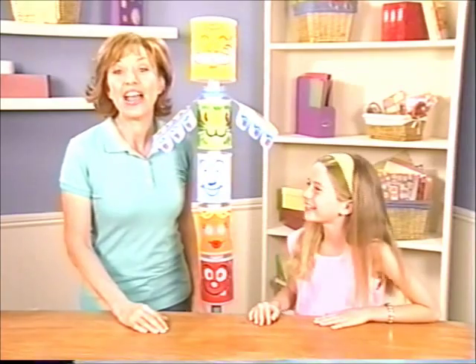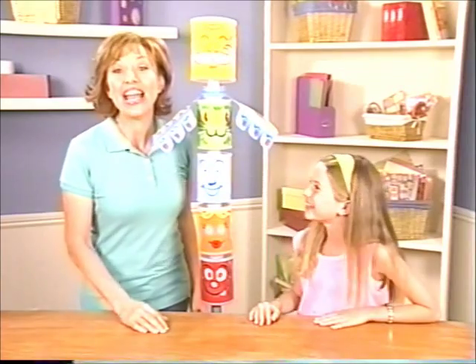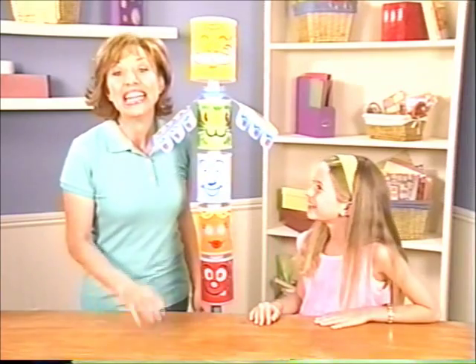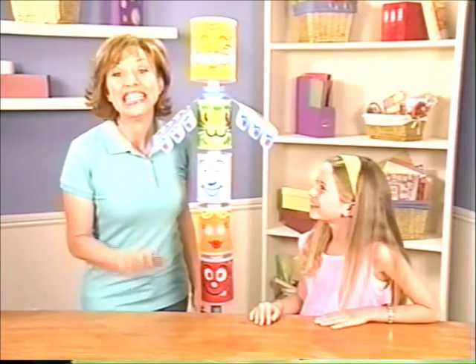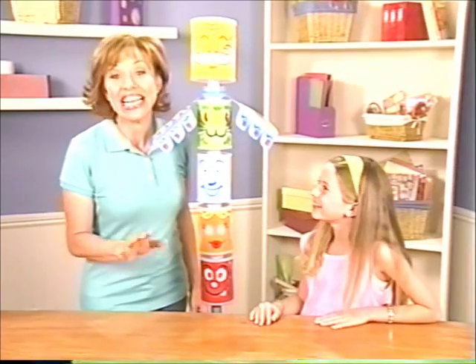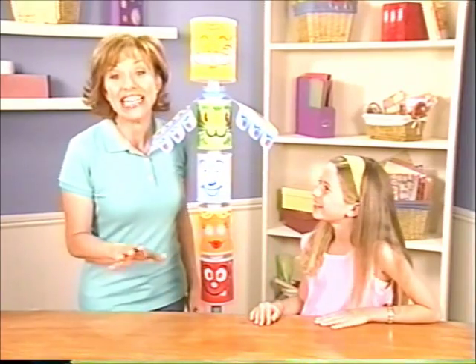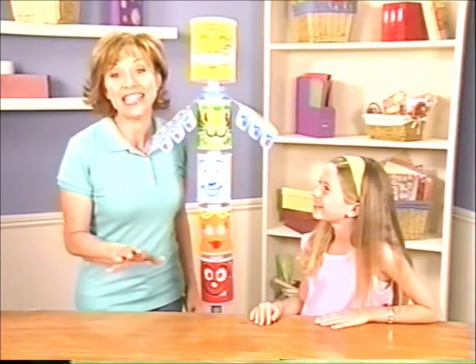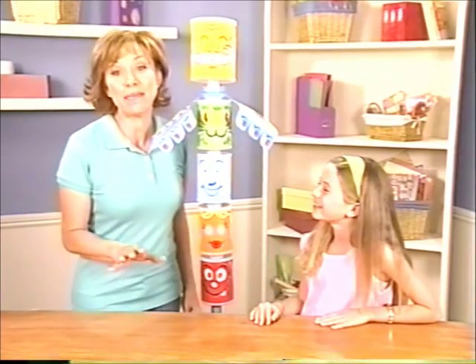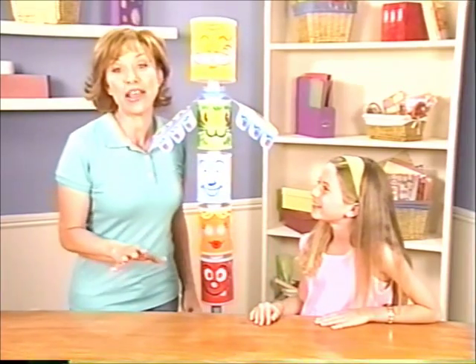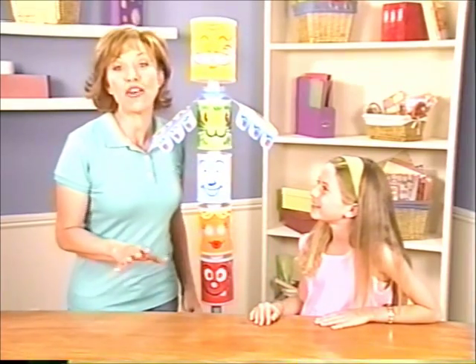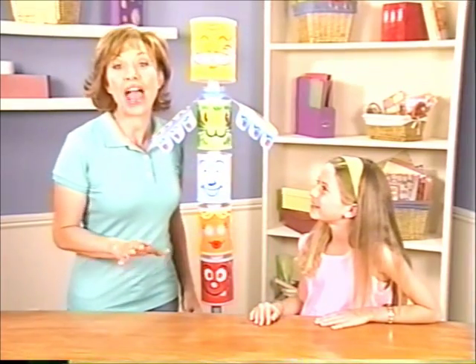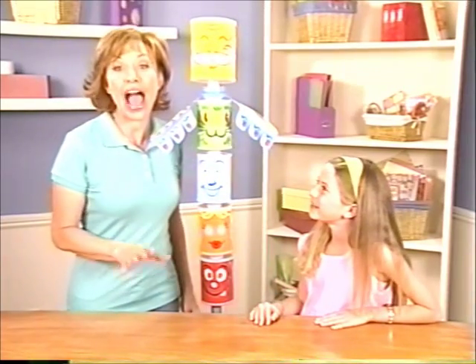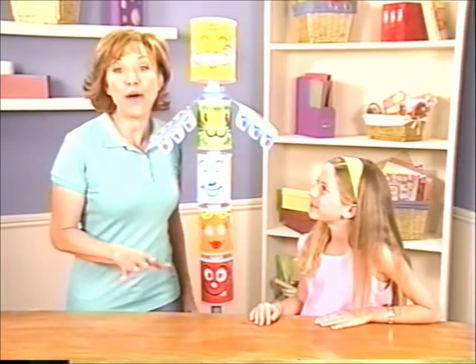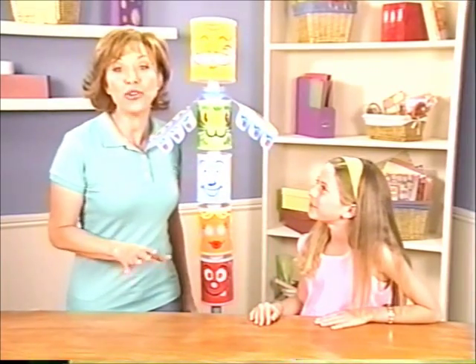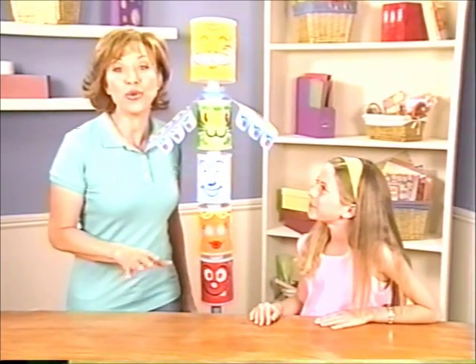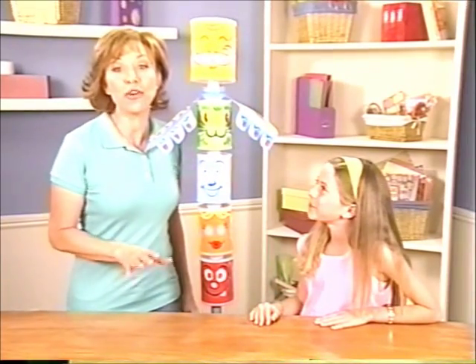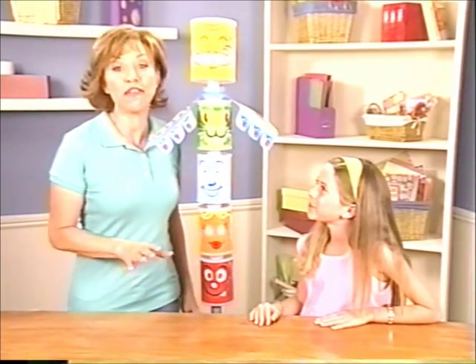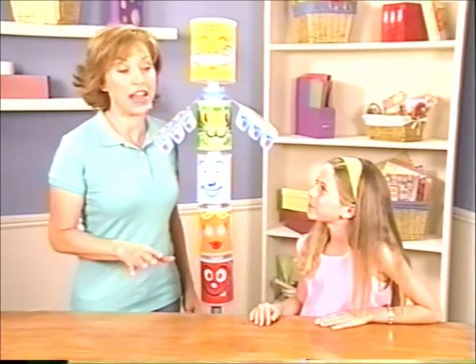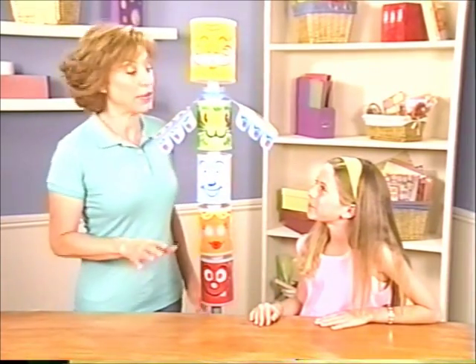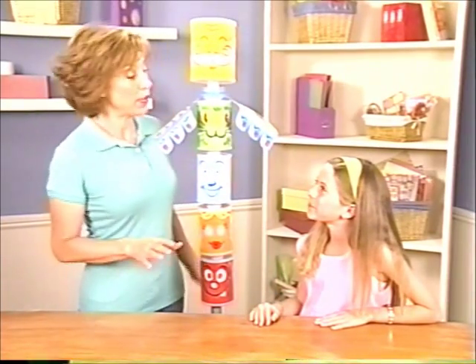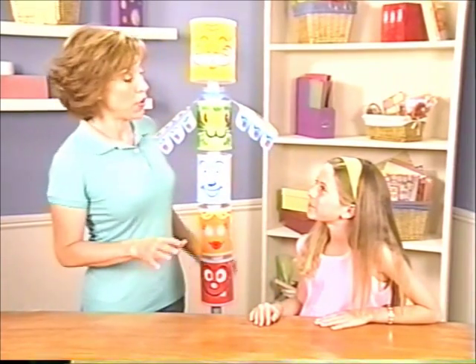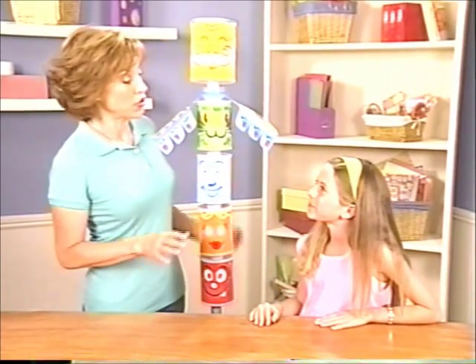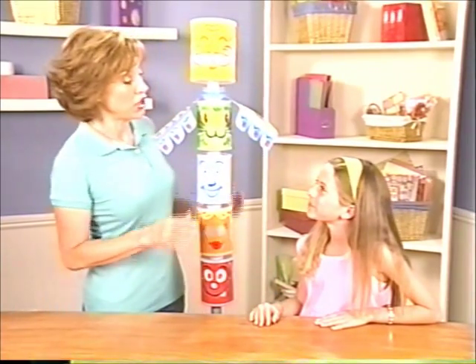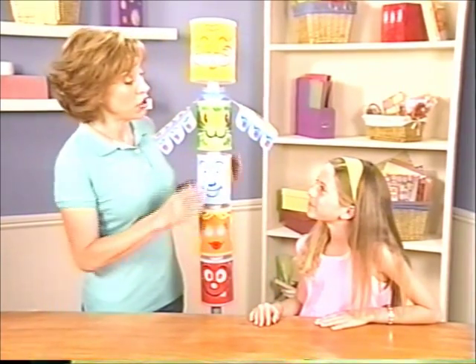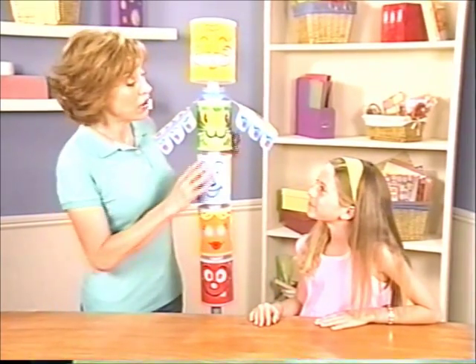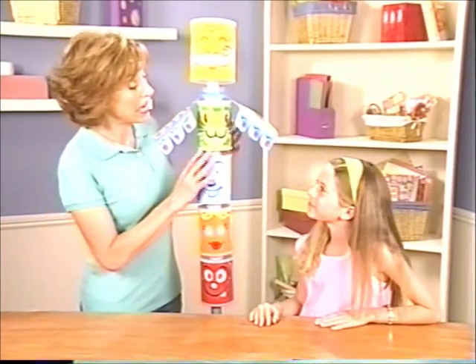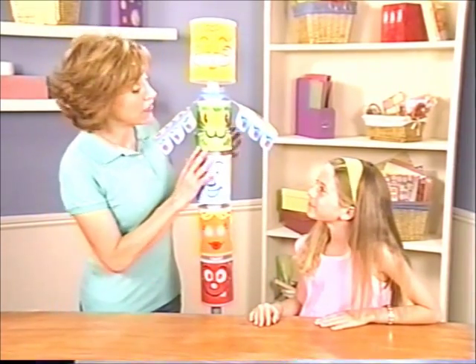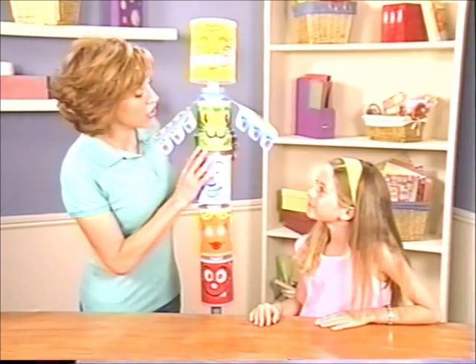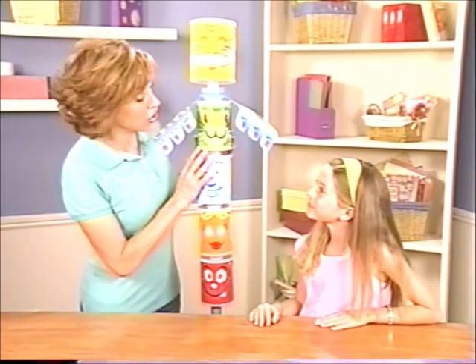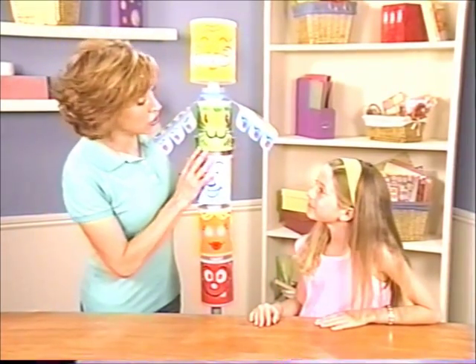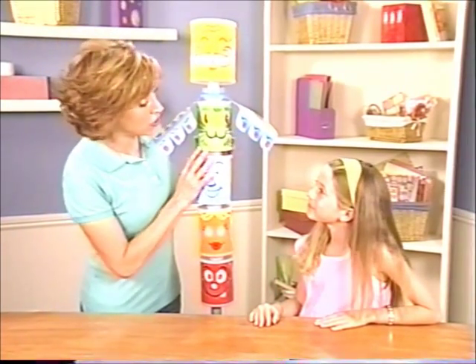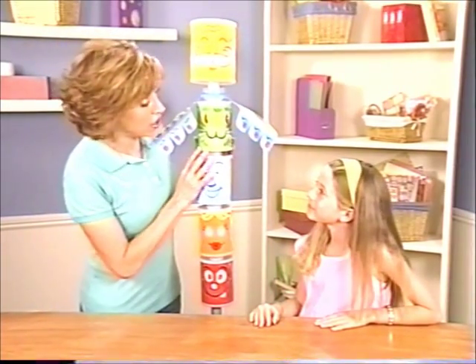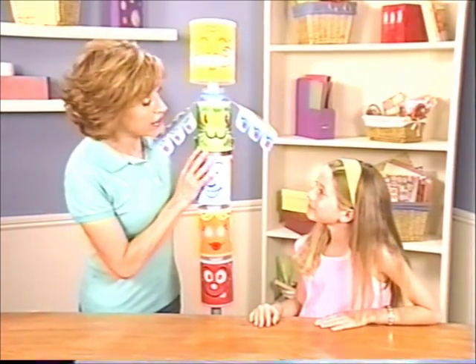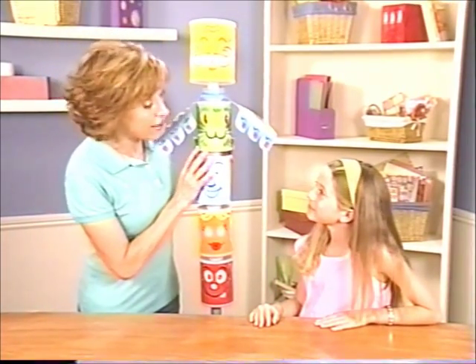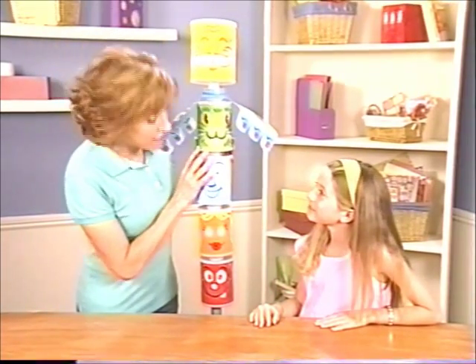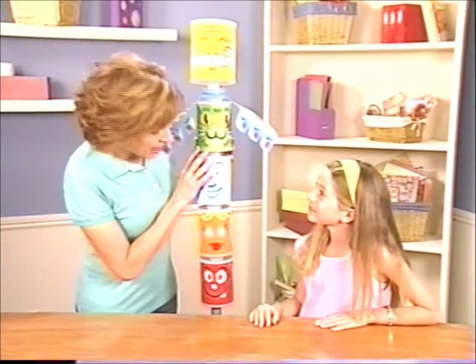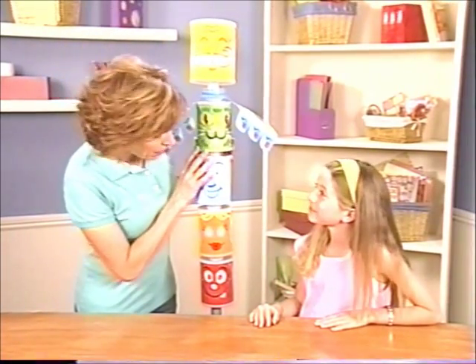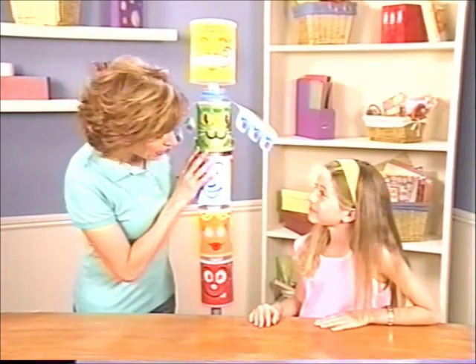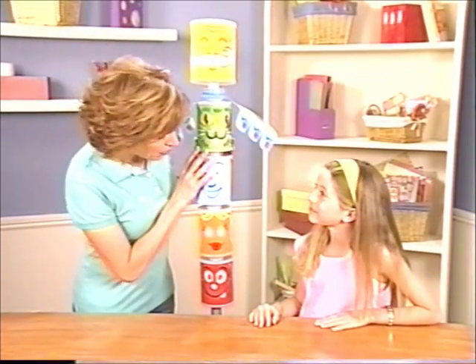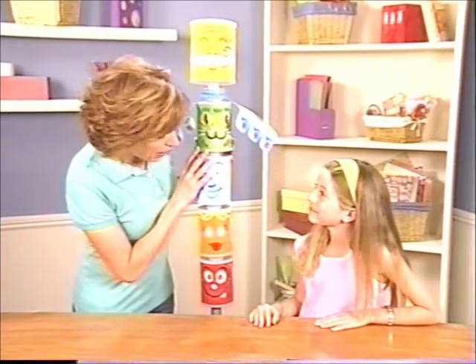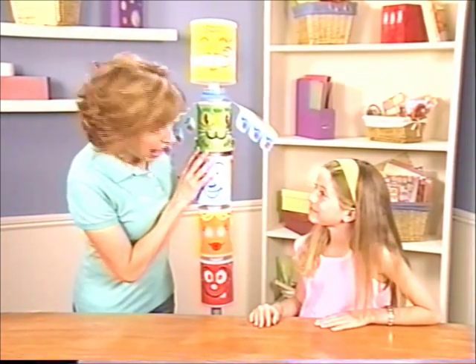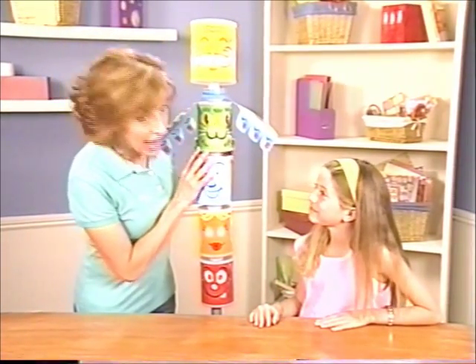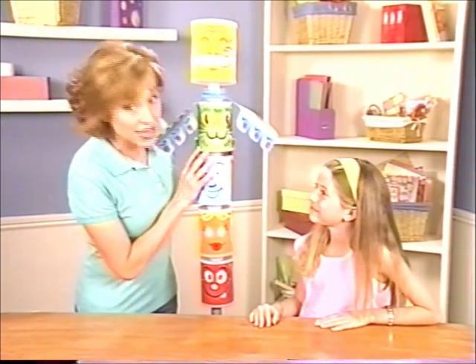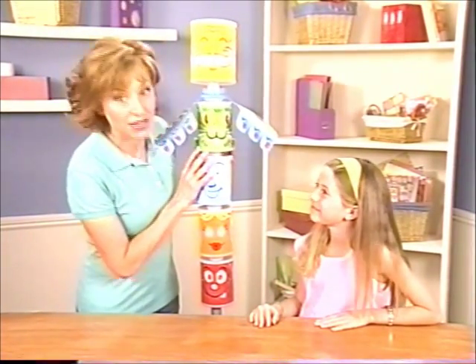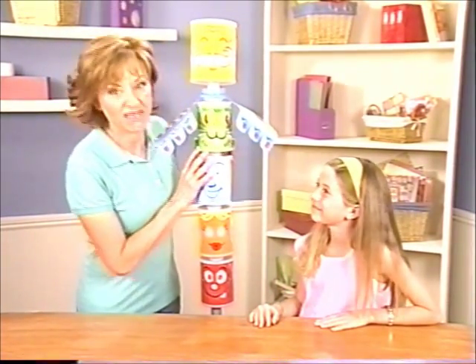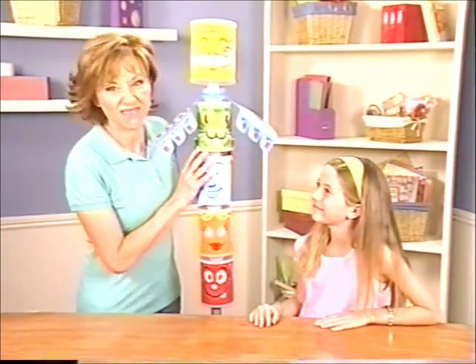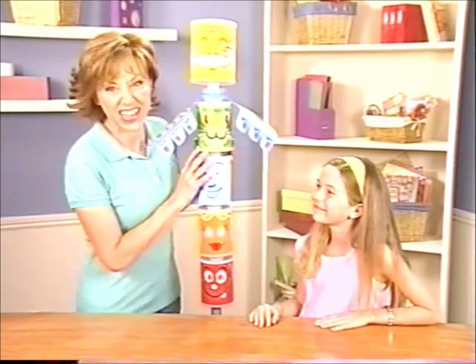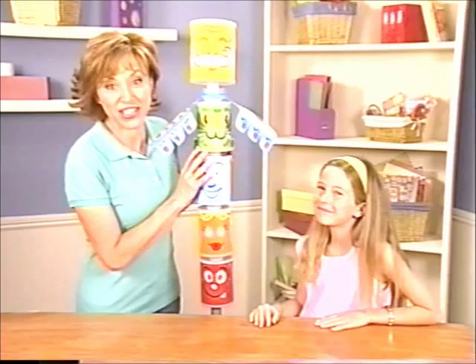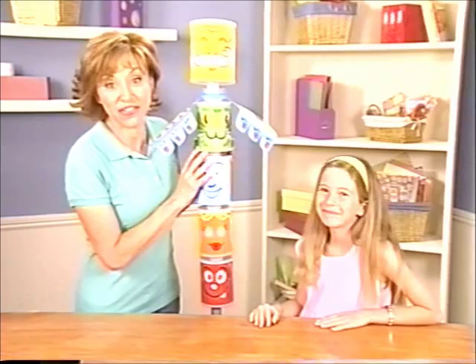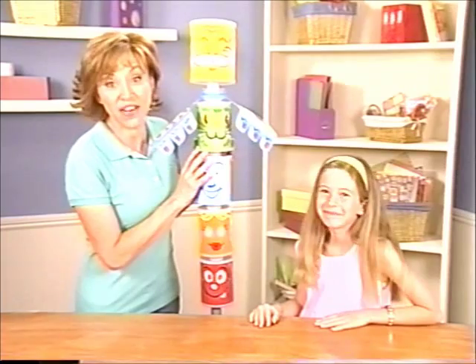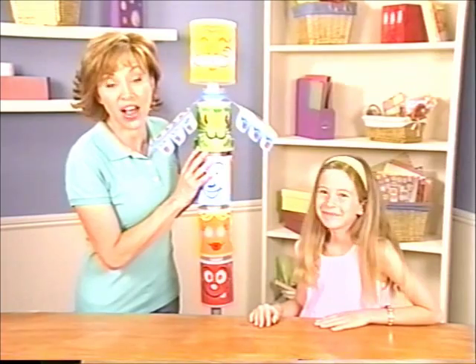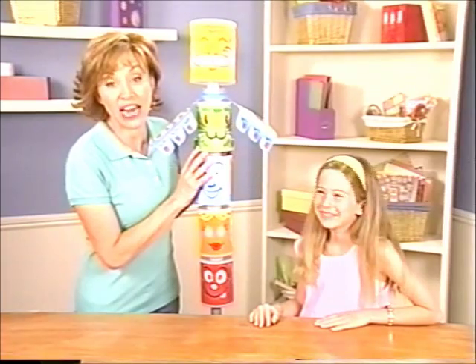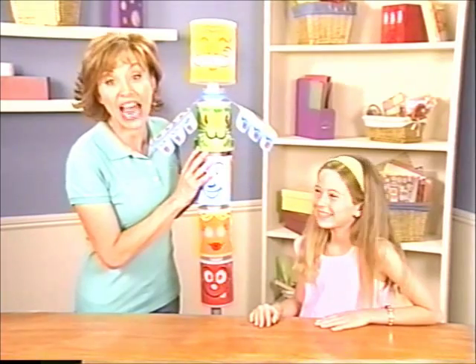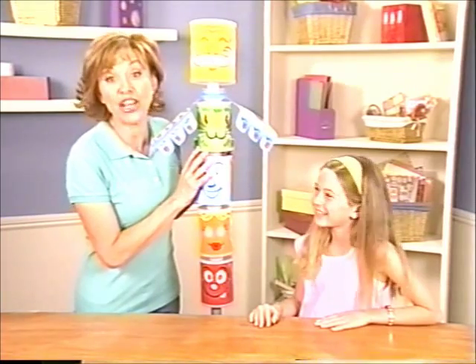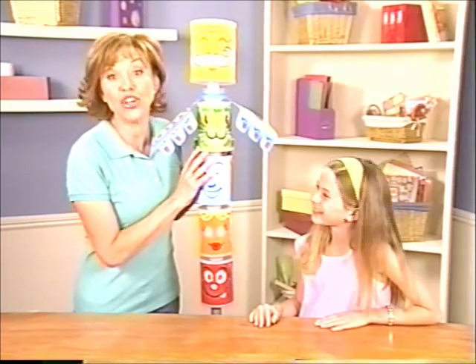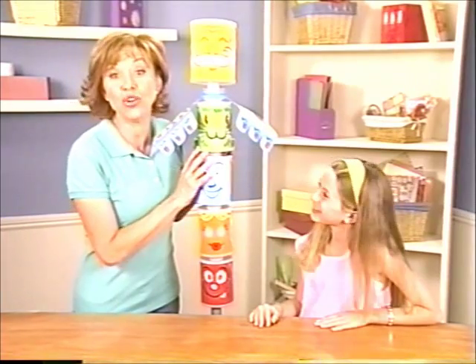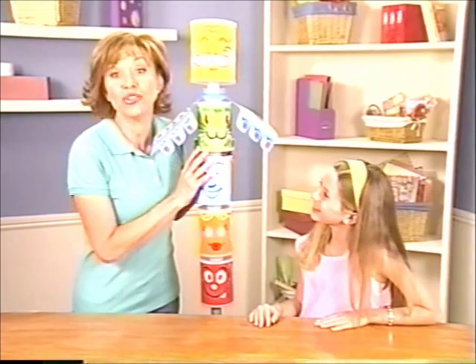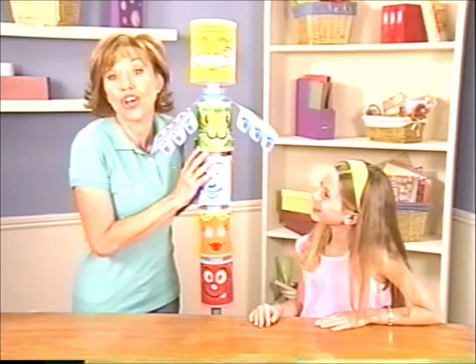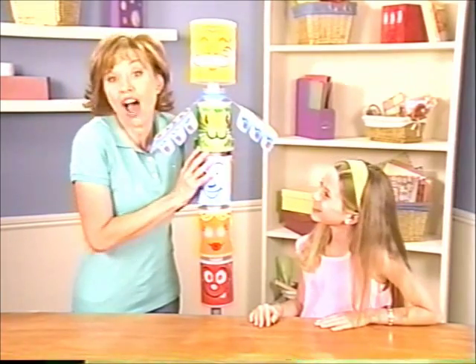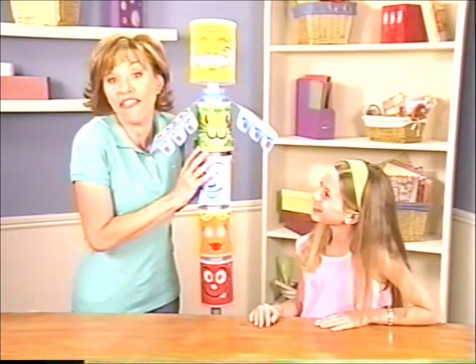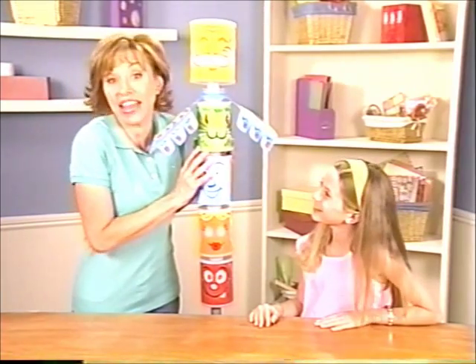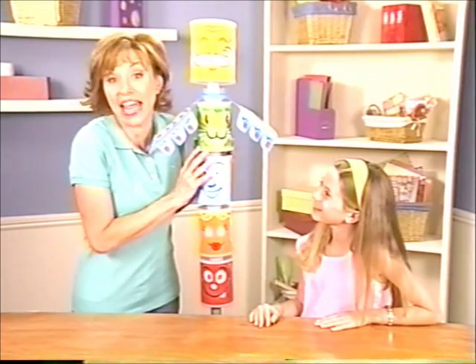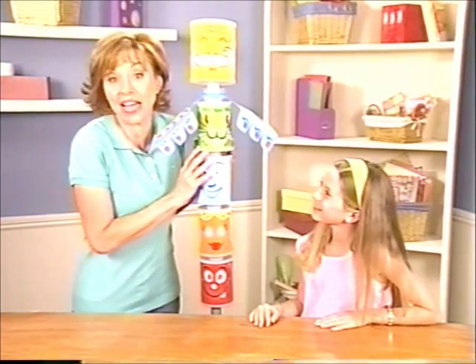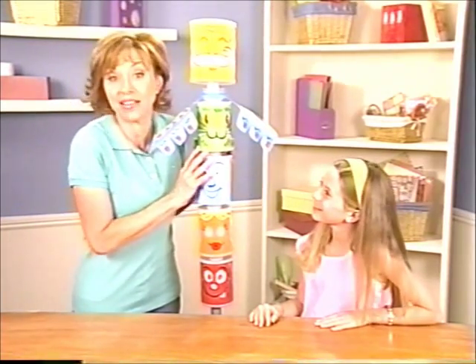It's easy to make your outdoor family portrait. You can even include the family pet. It's fun and you use coffee cans.